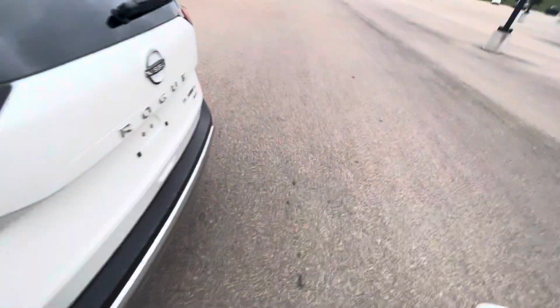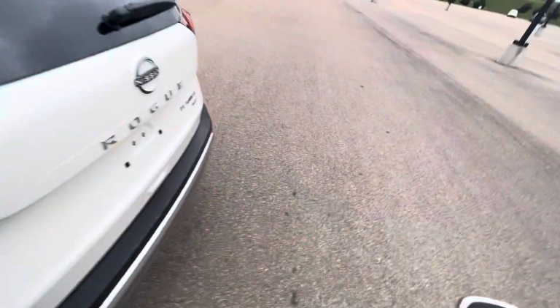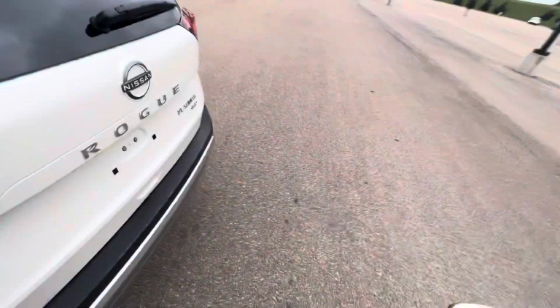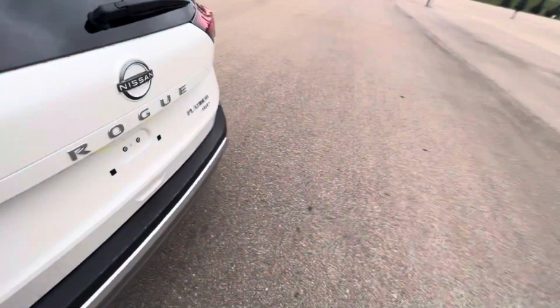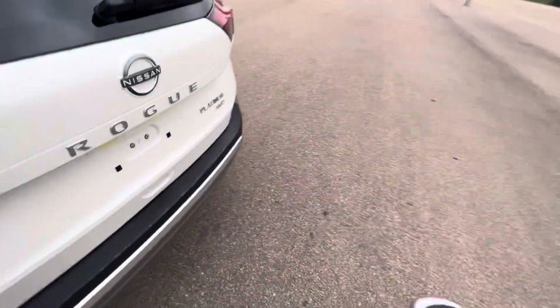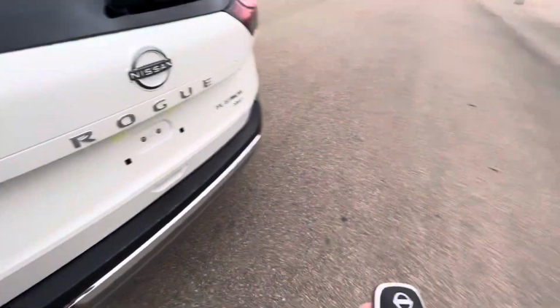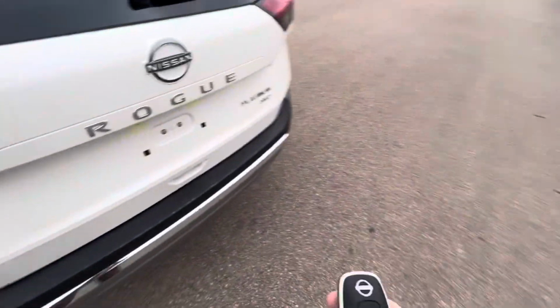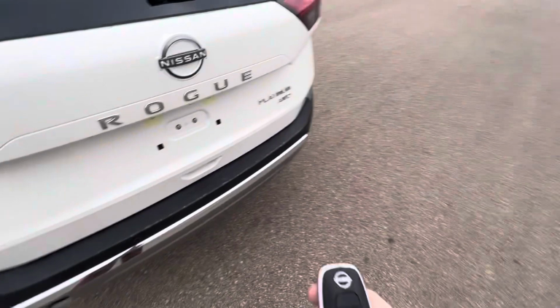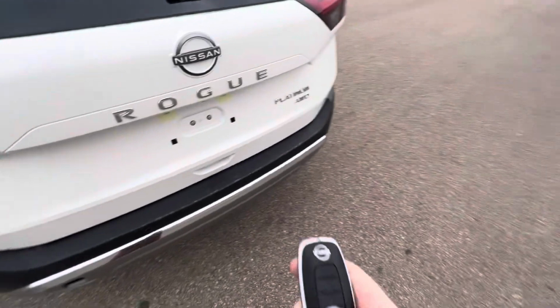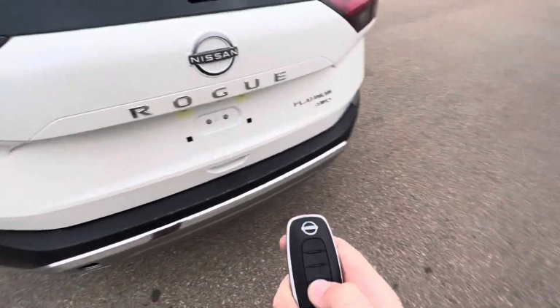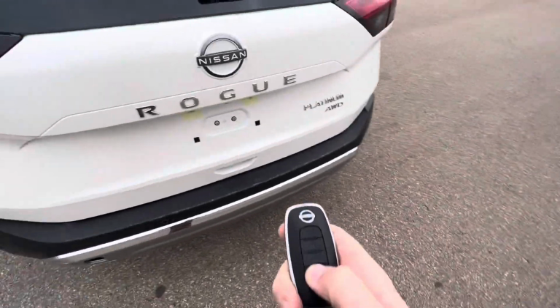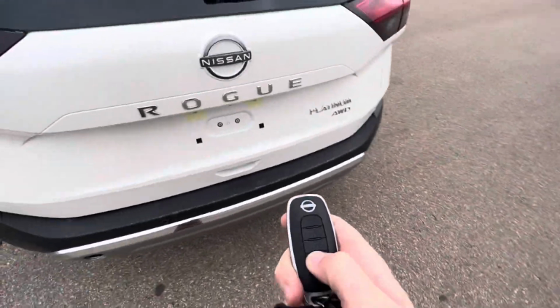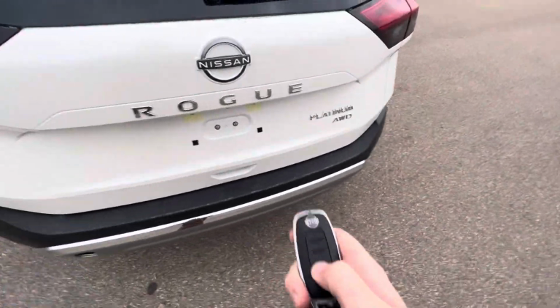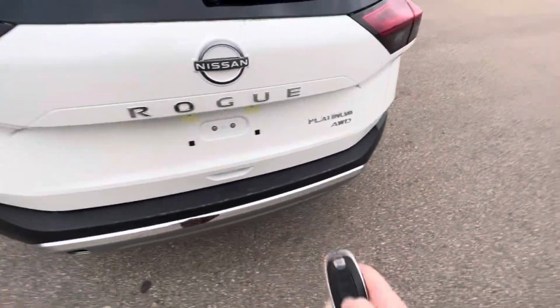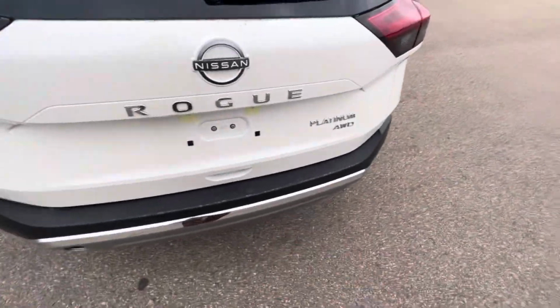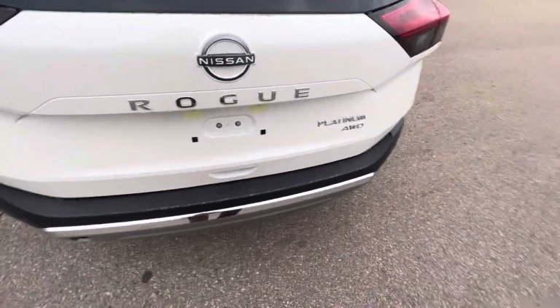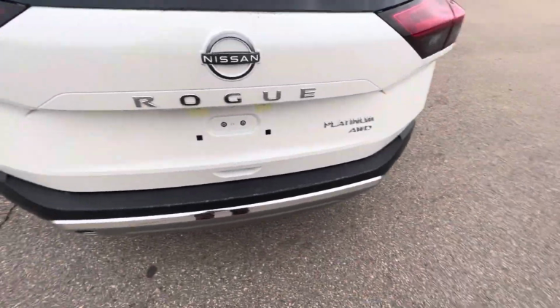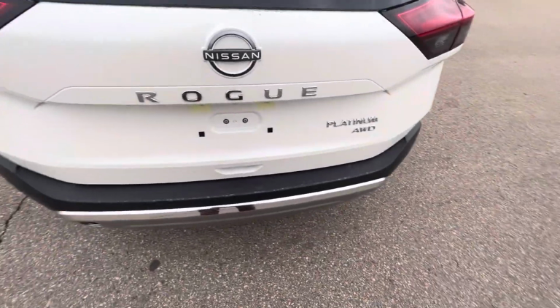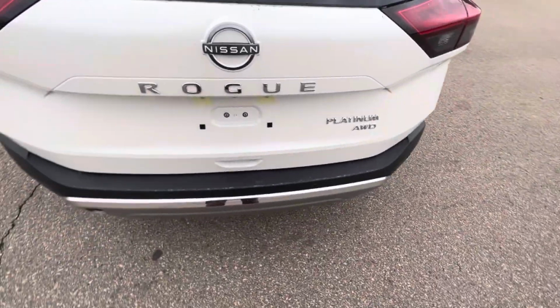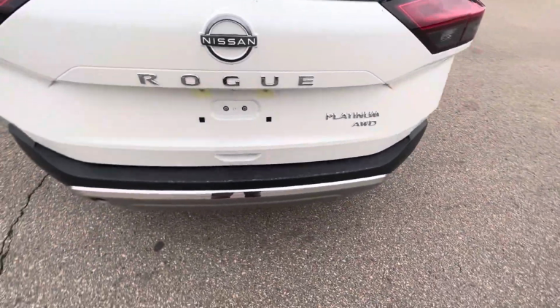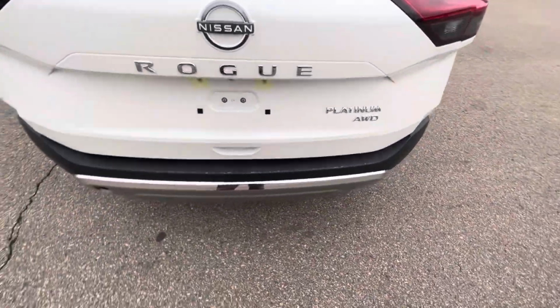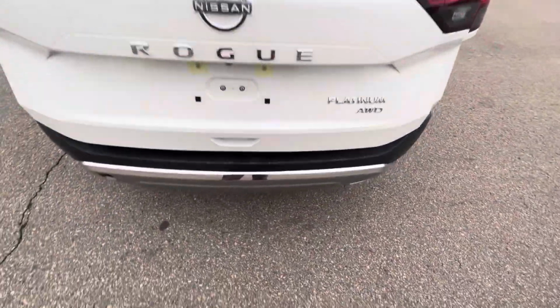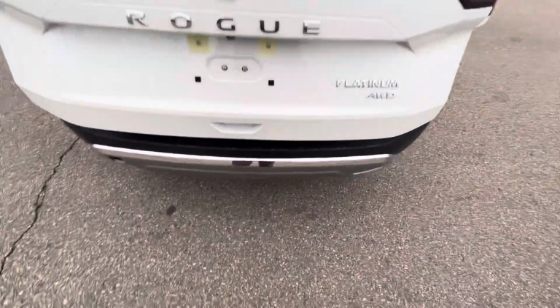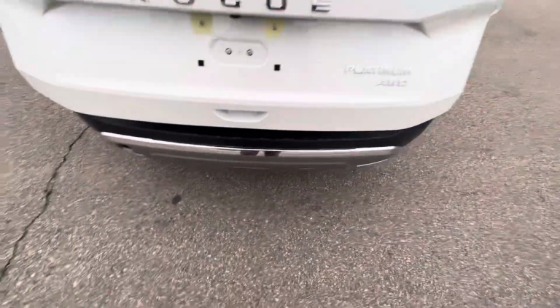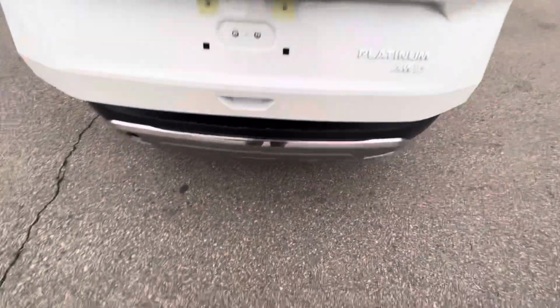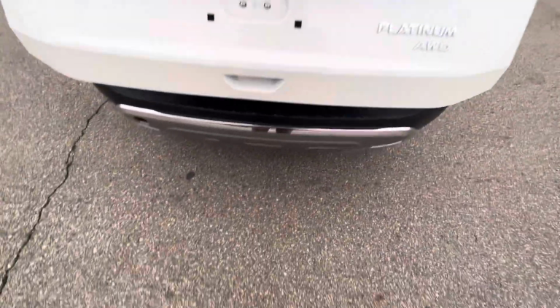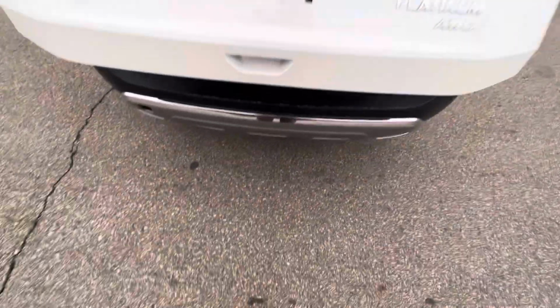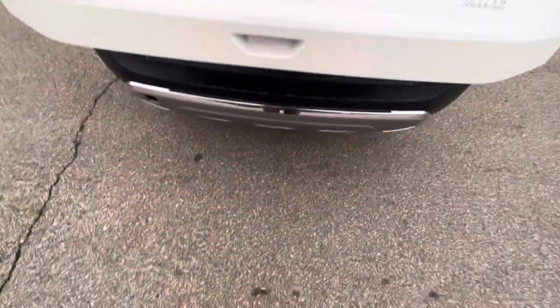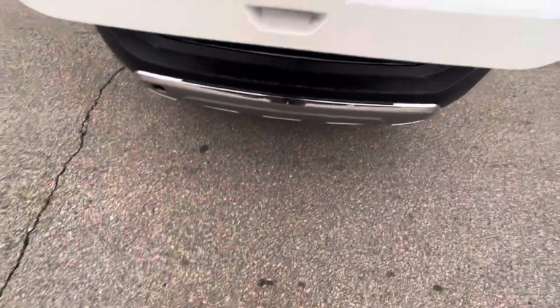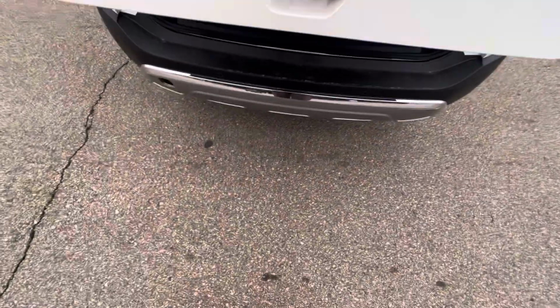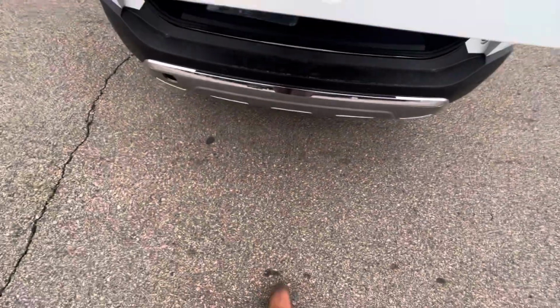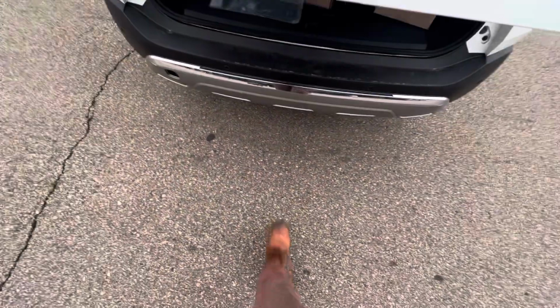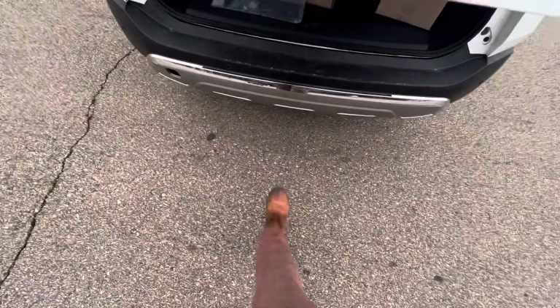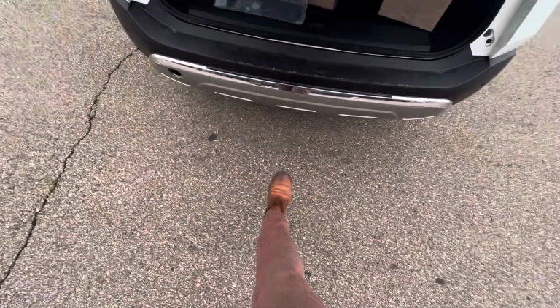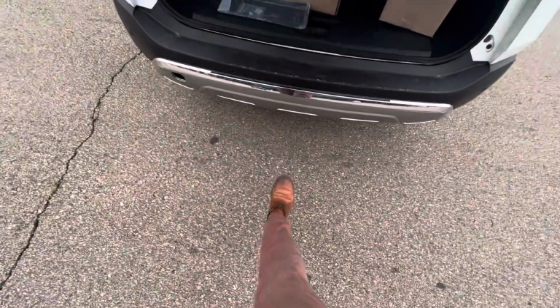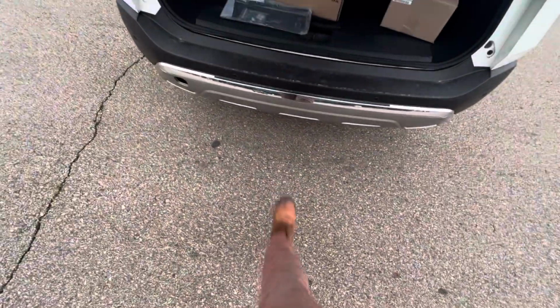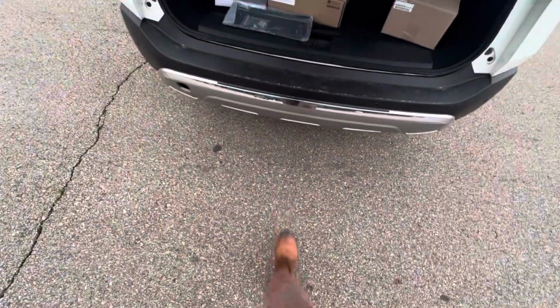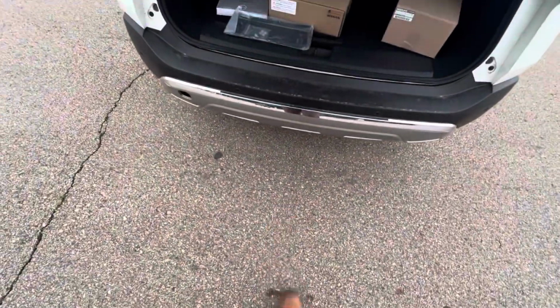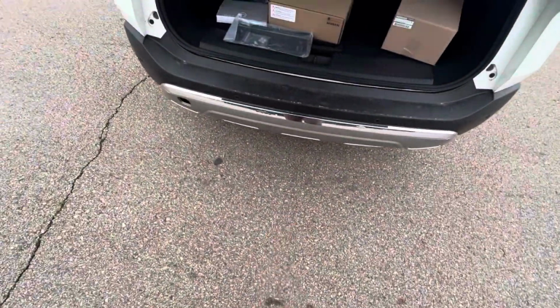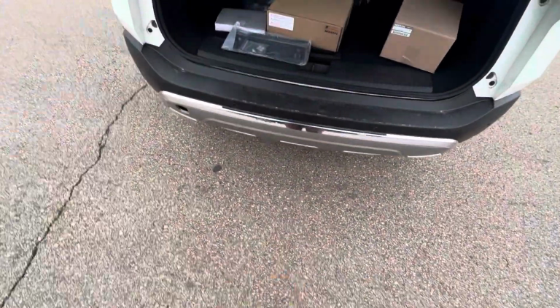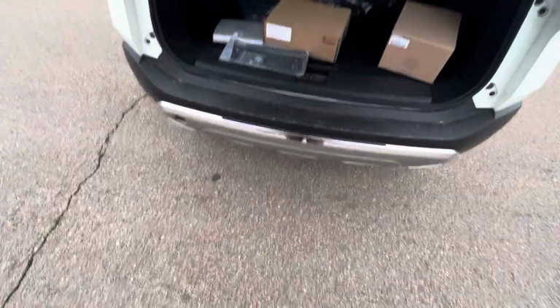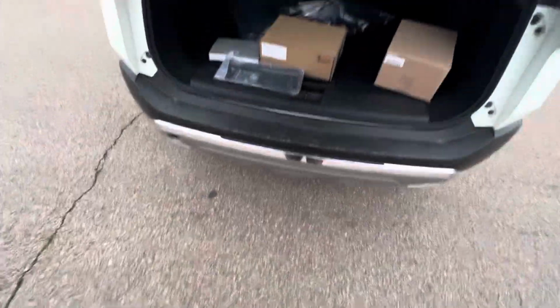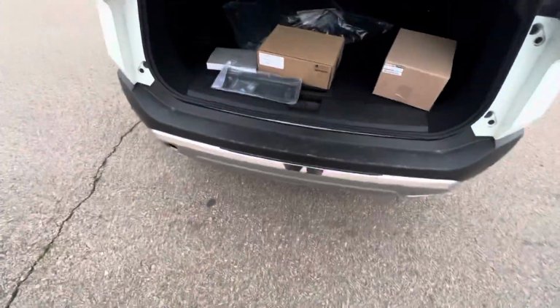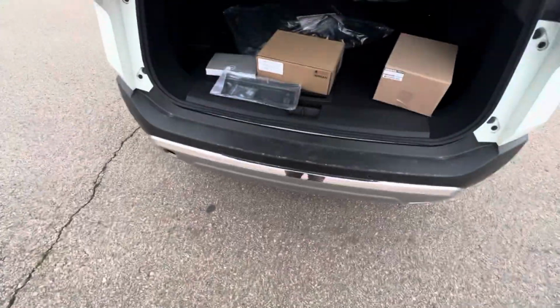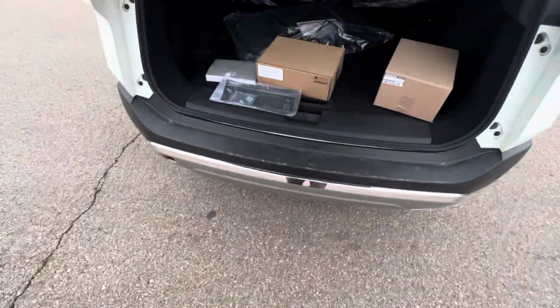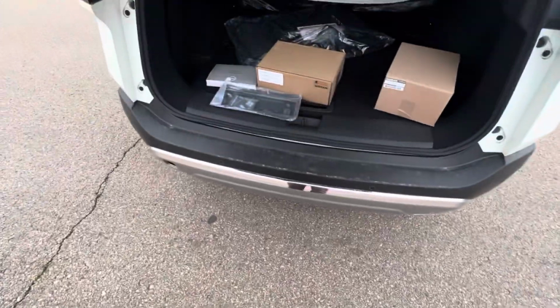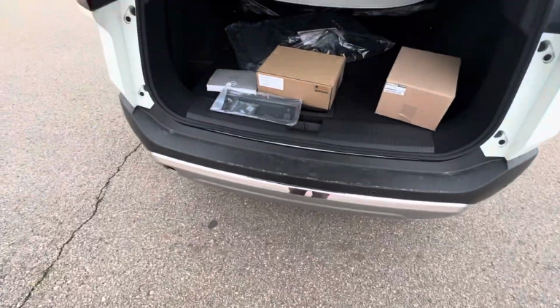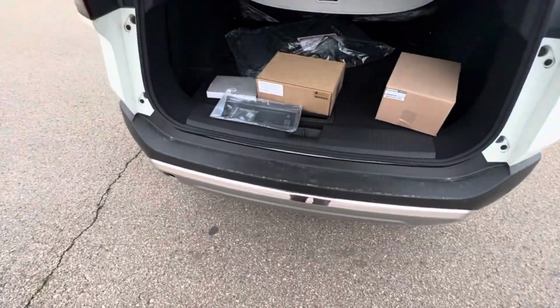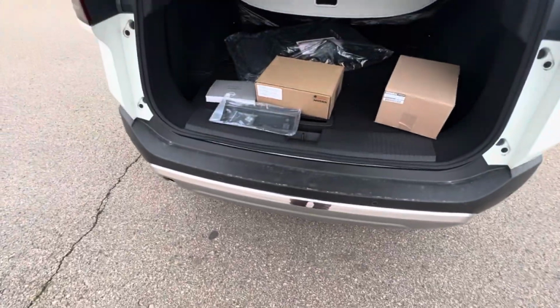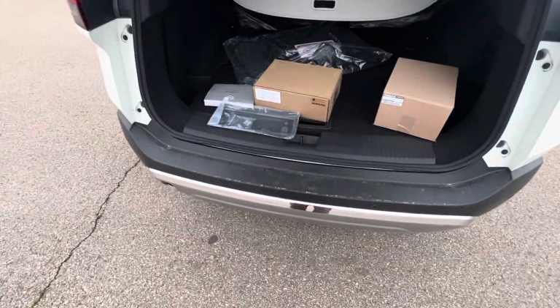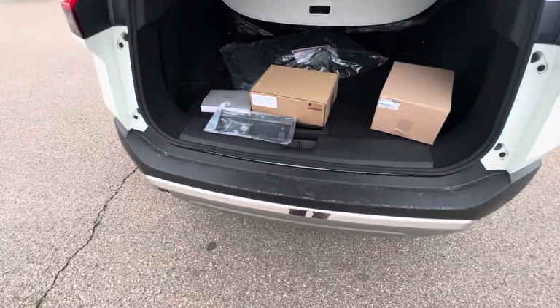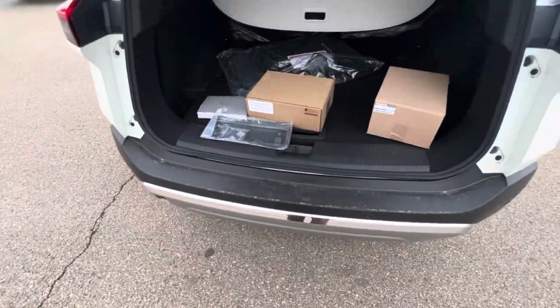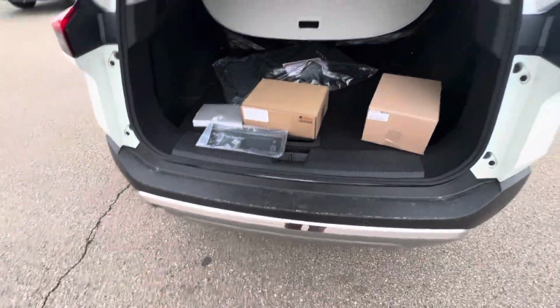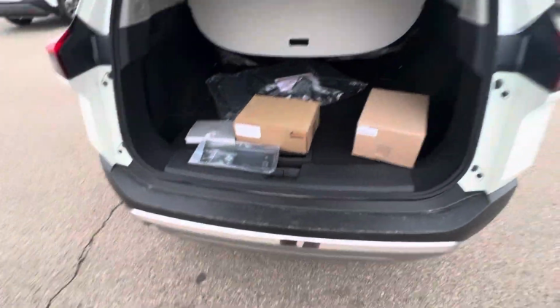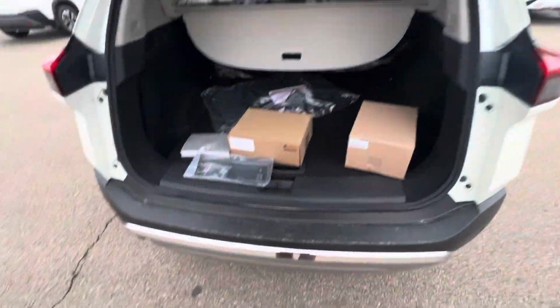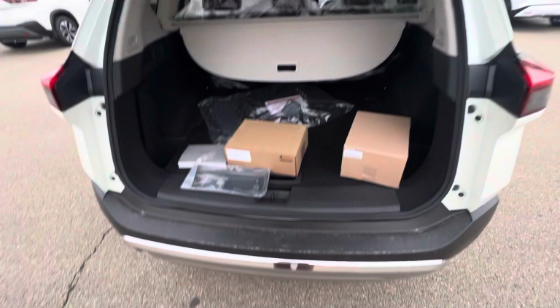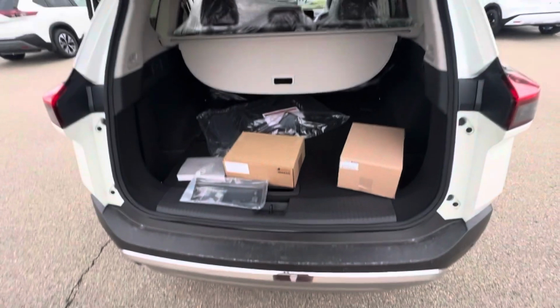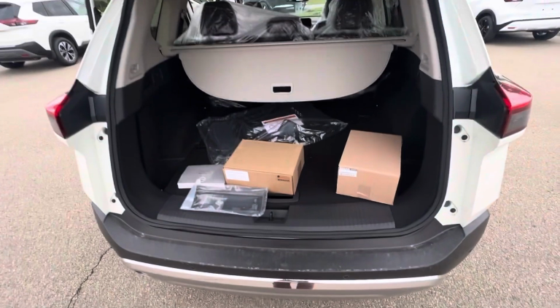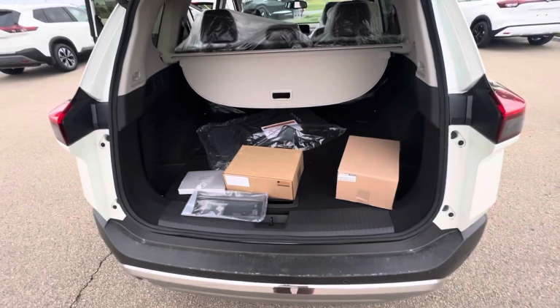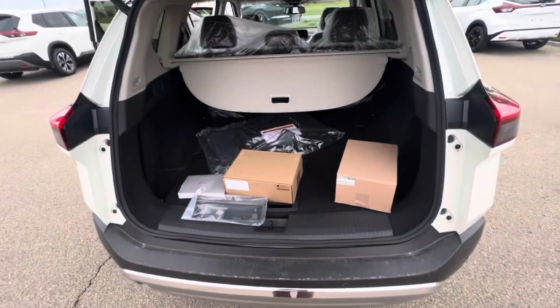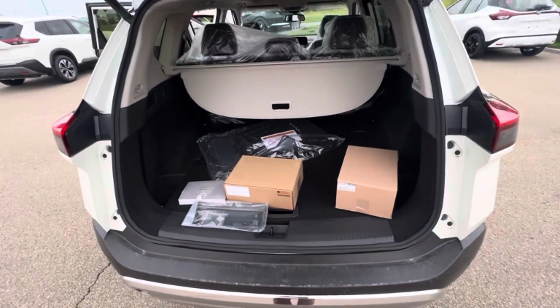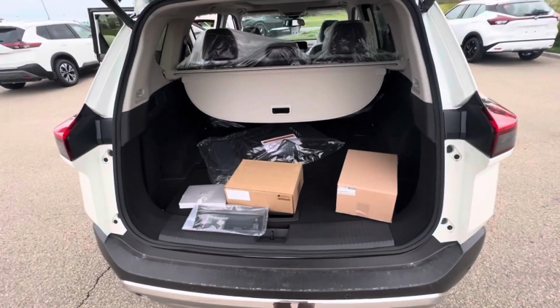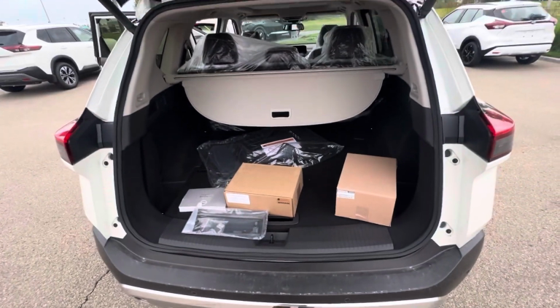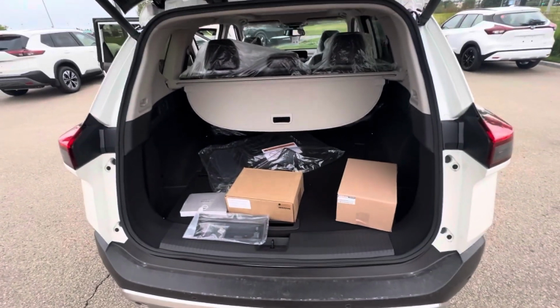And you do get the powered lift gate. It does have the kick motion too — you just kick under there and it'll open or close it for you.